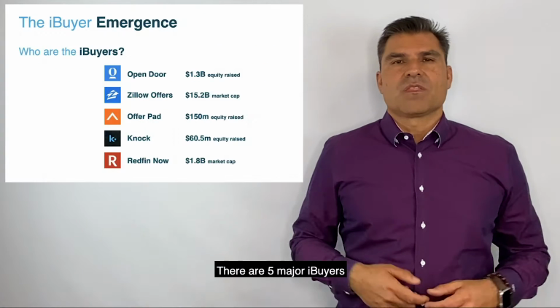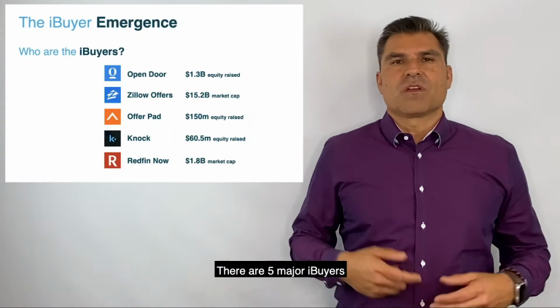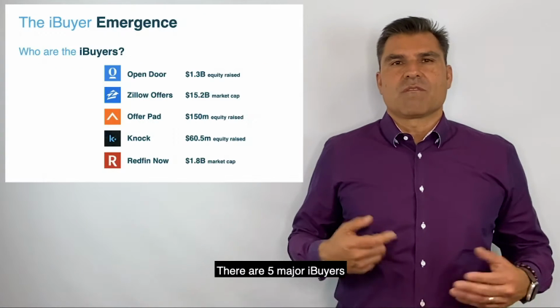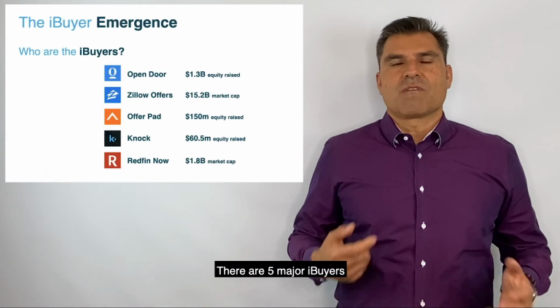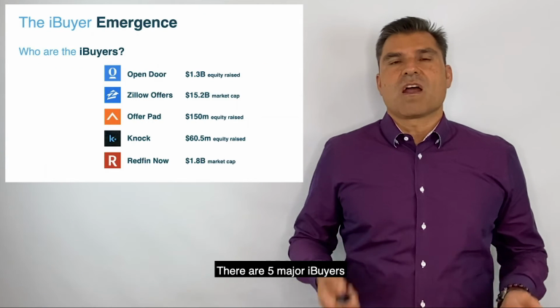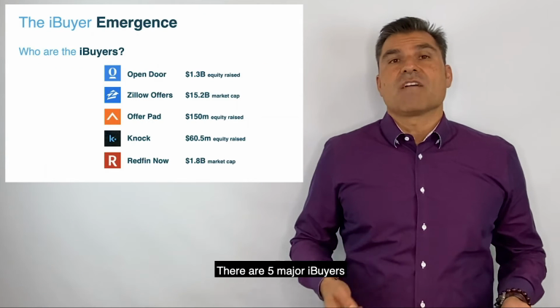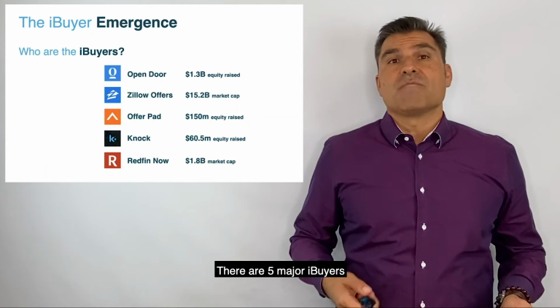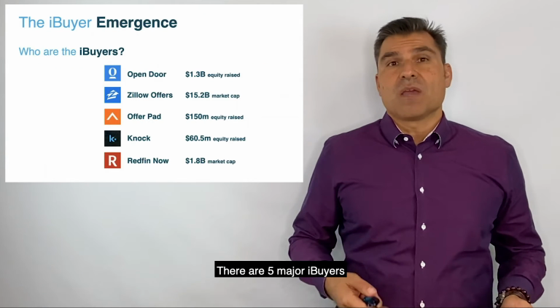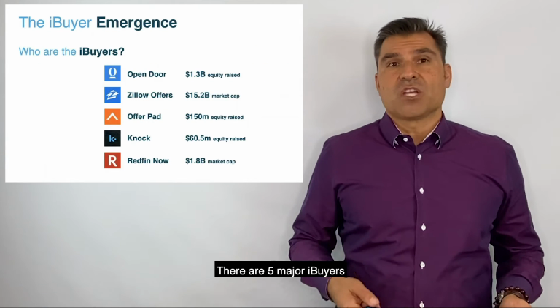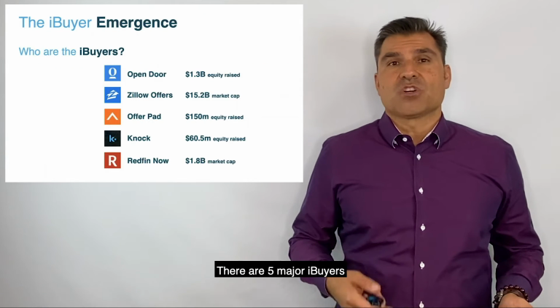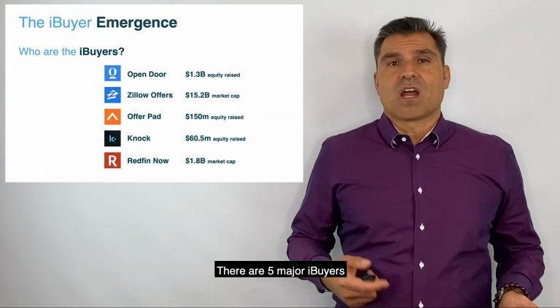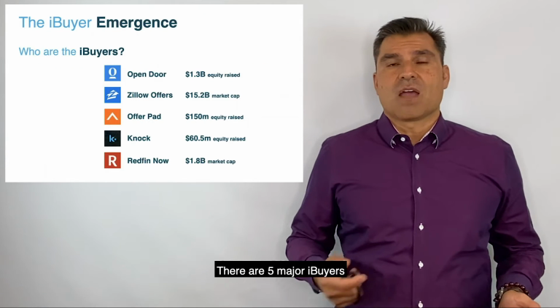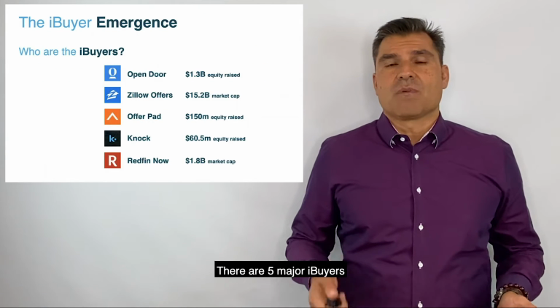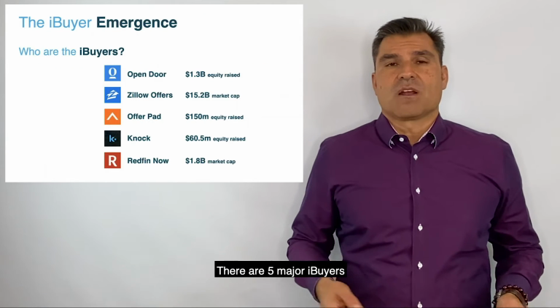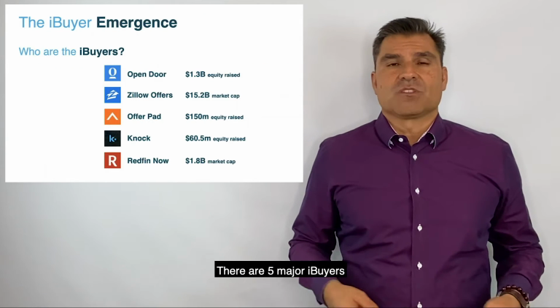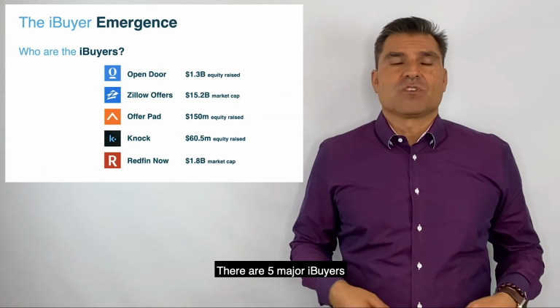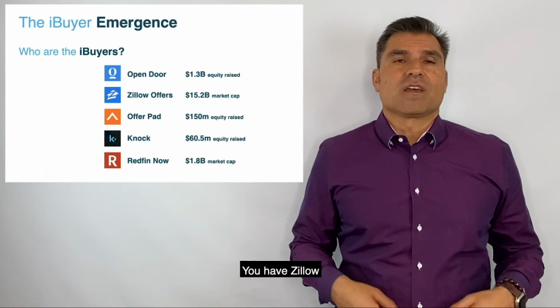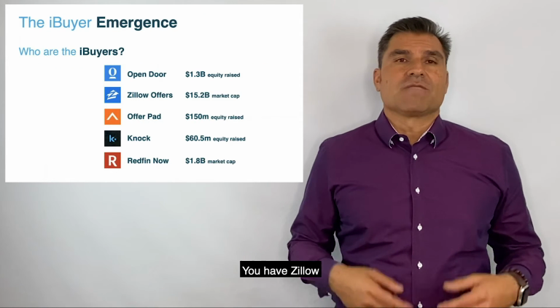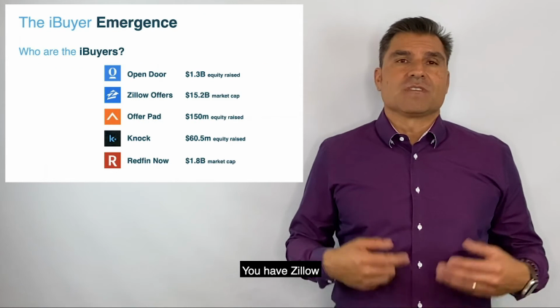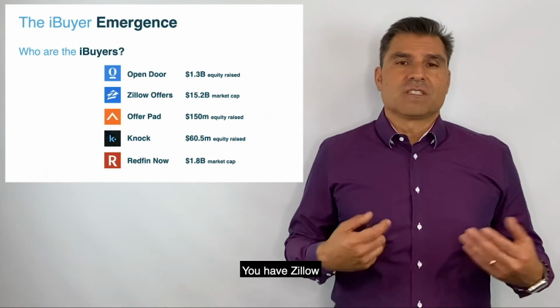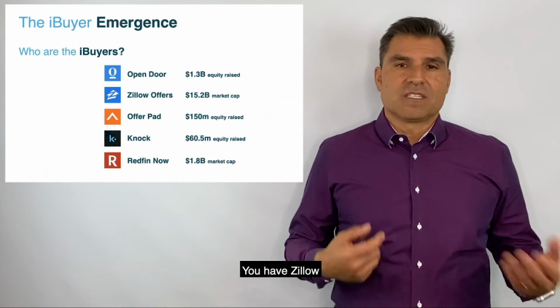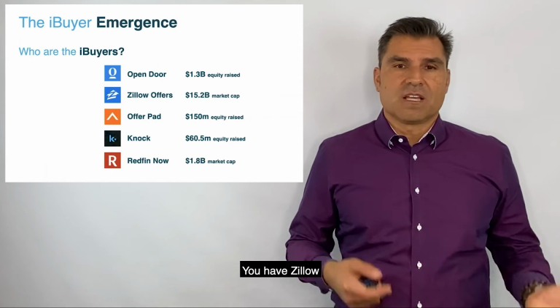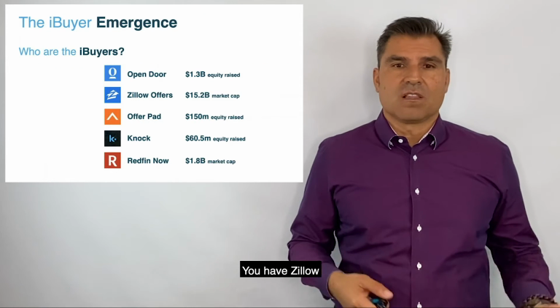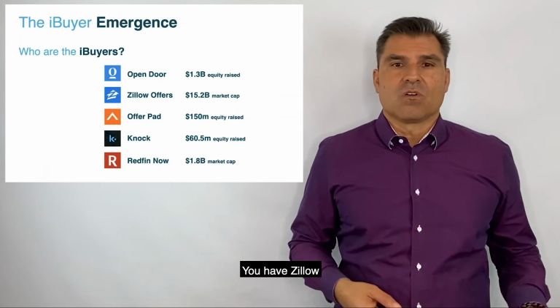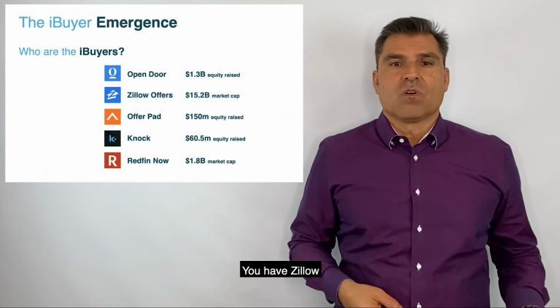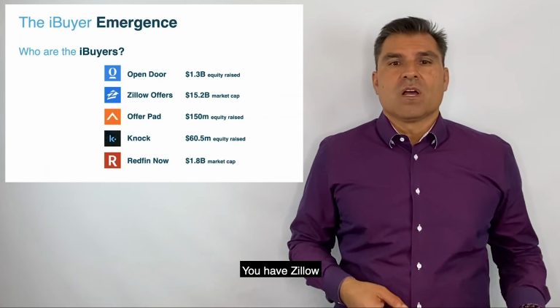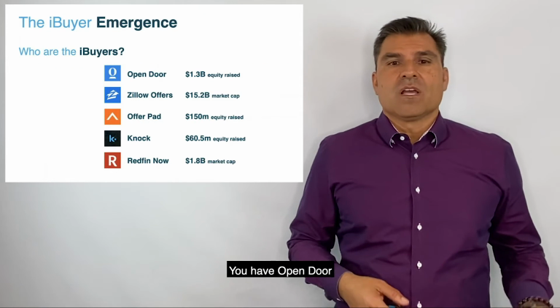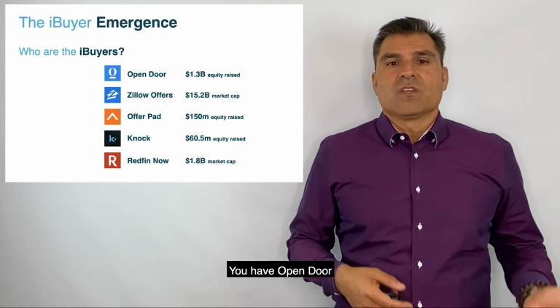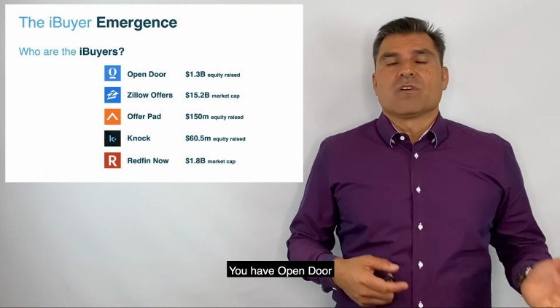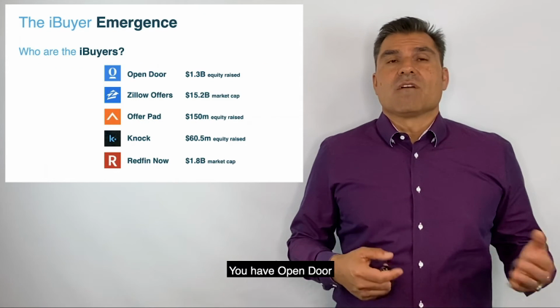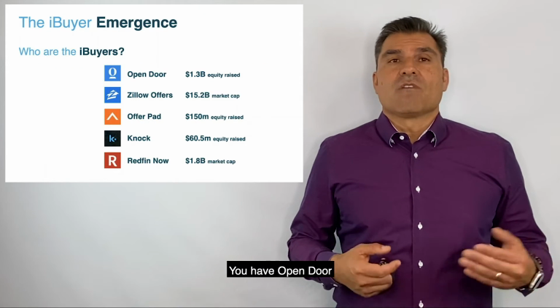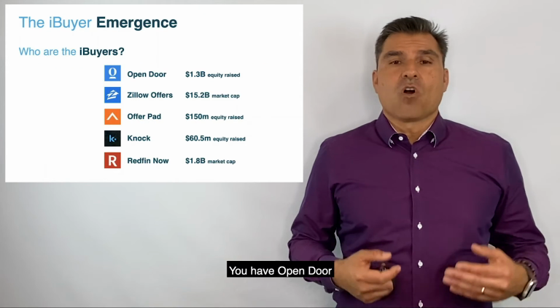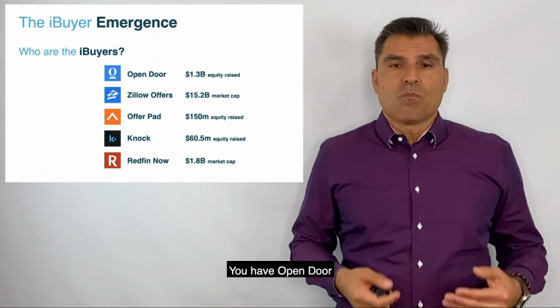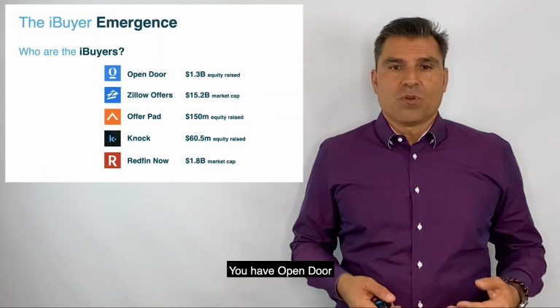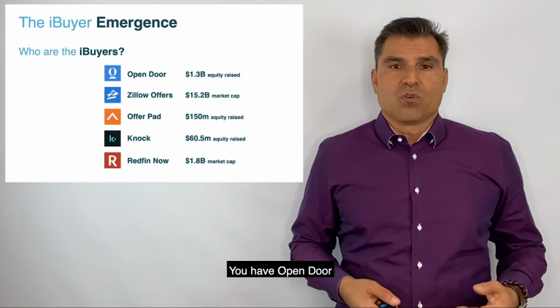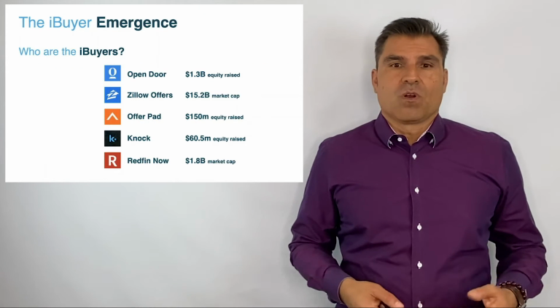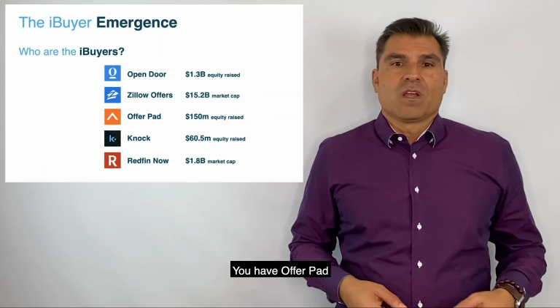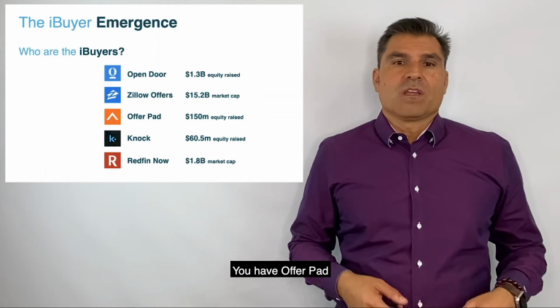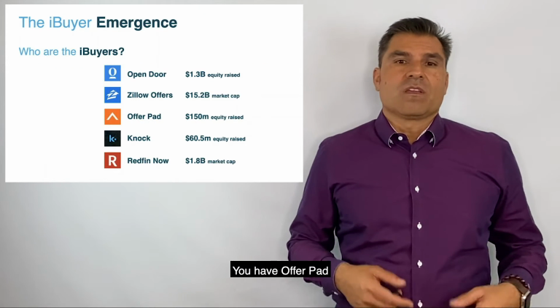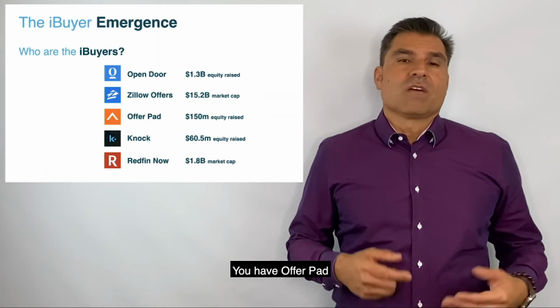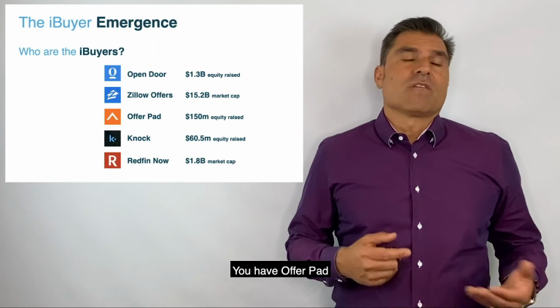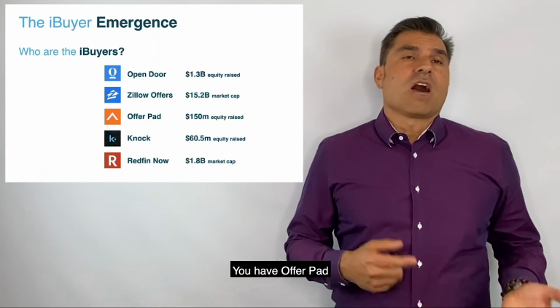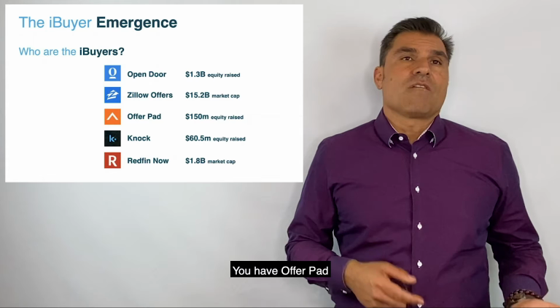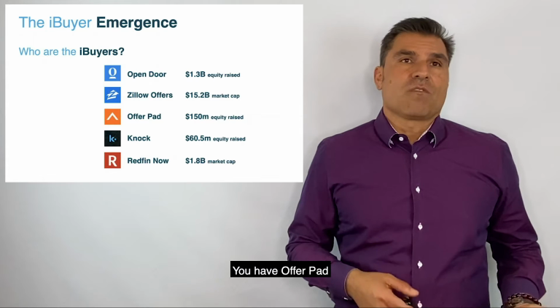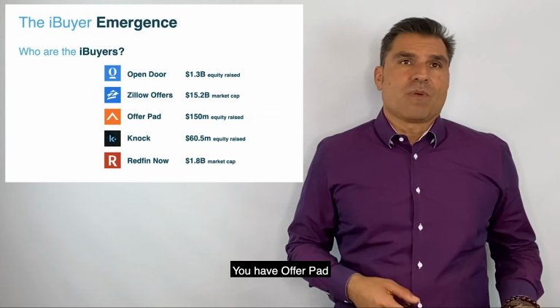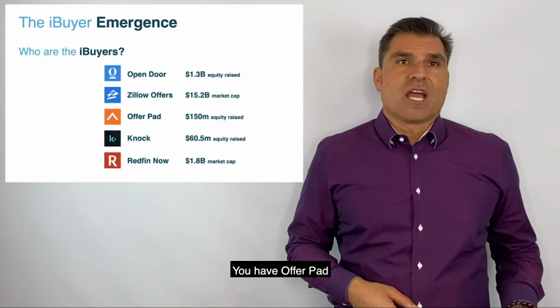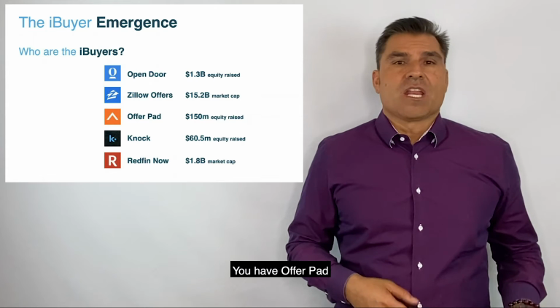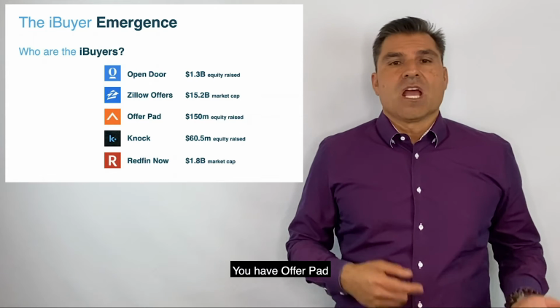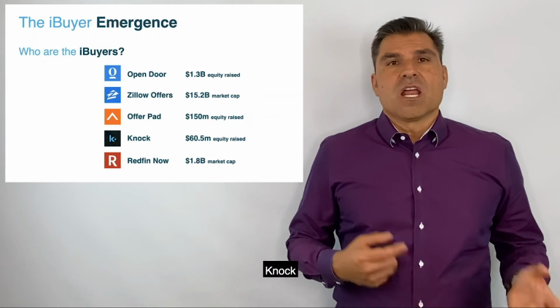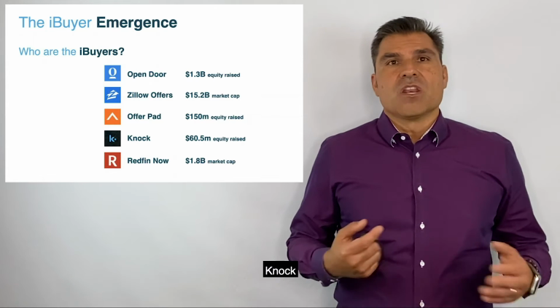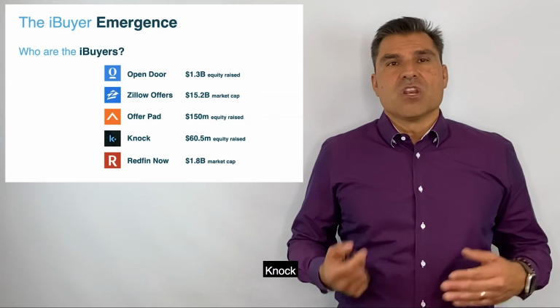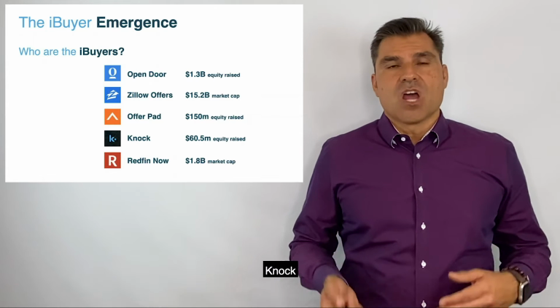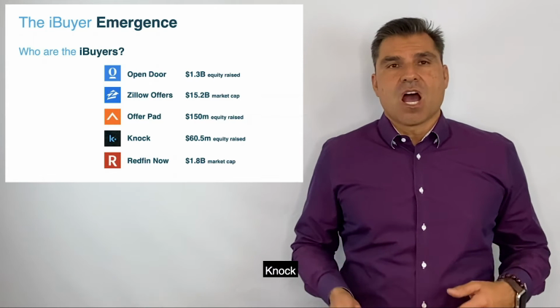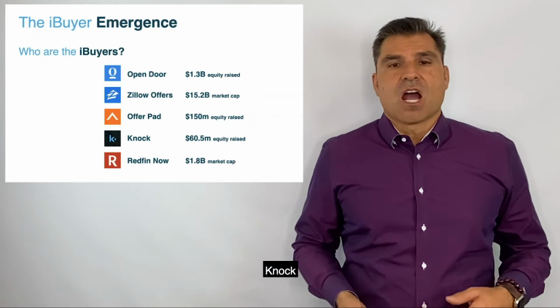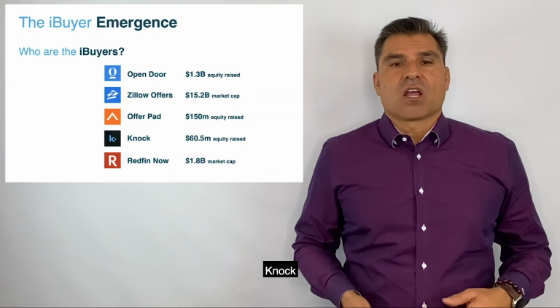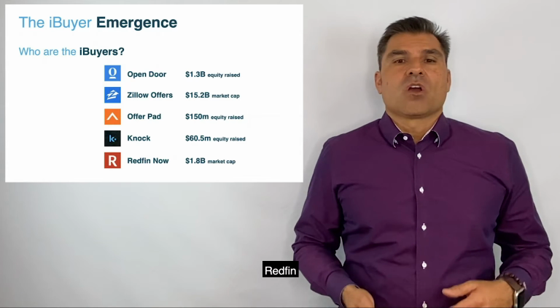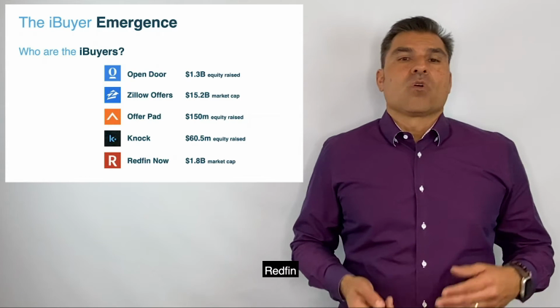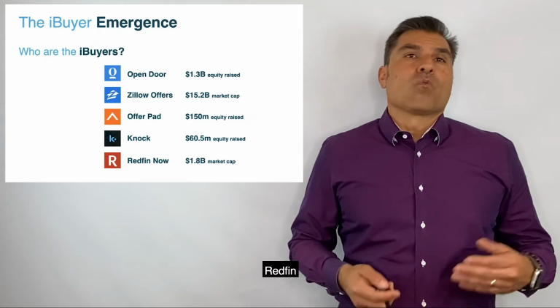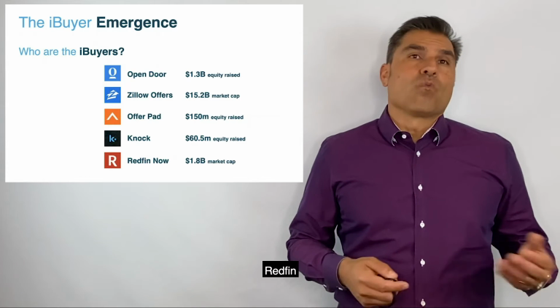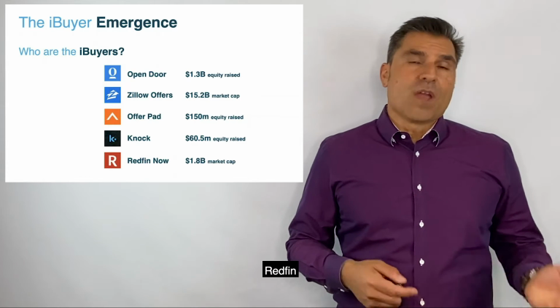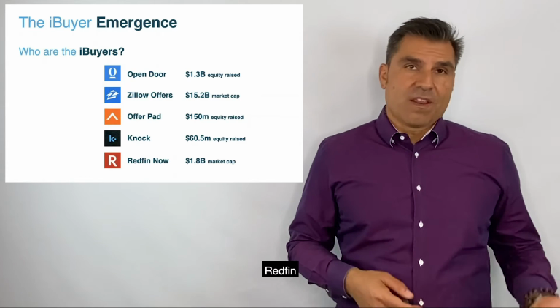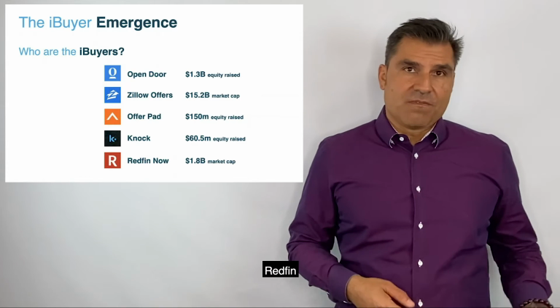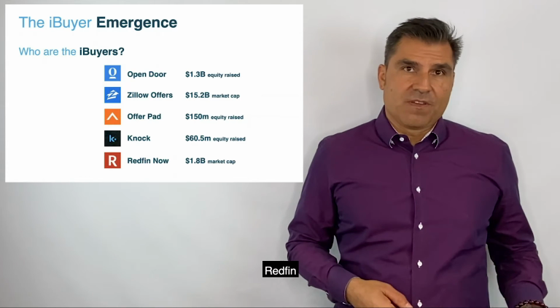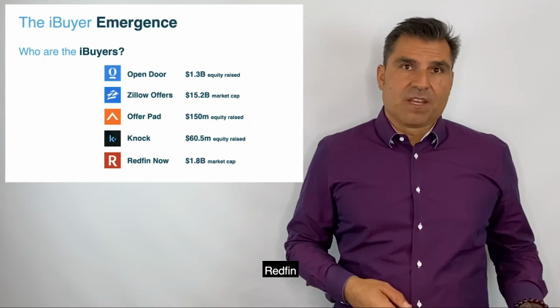There are five major iBuyers: Zillow, Opendoor, Offerpad, Knock, and Redfin.